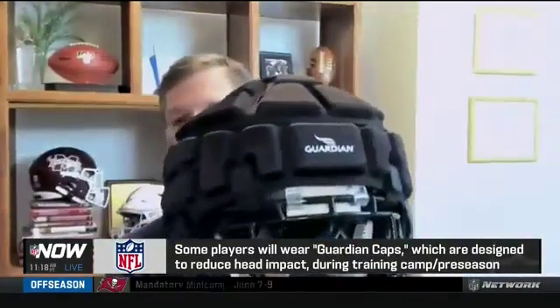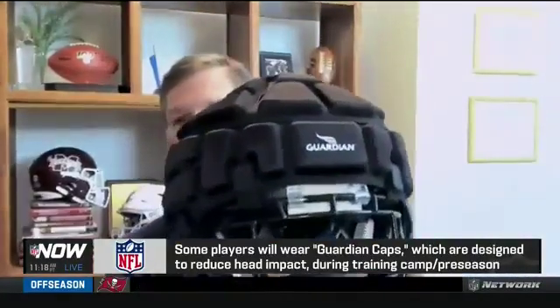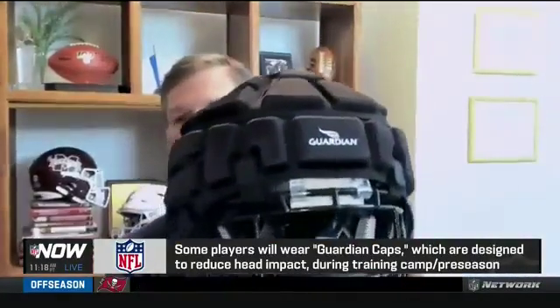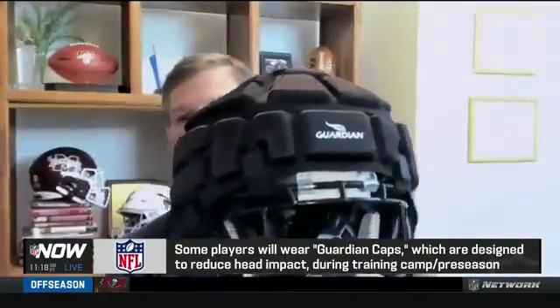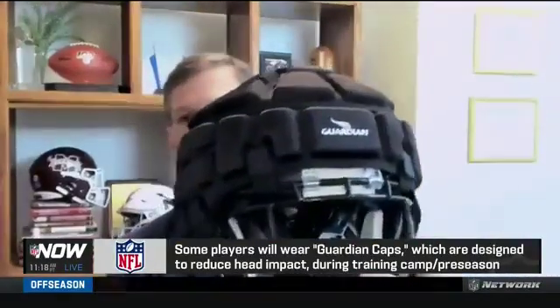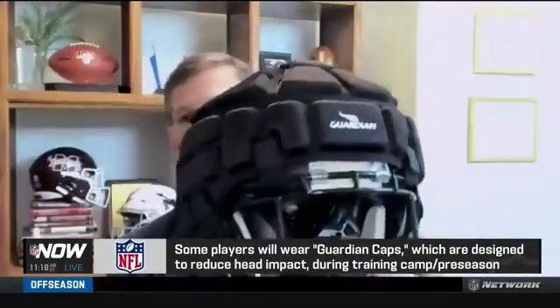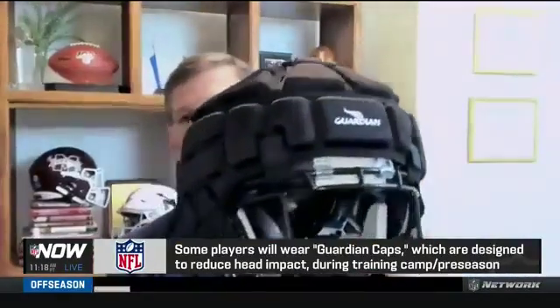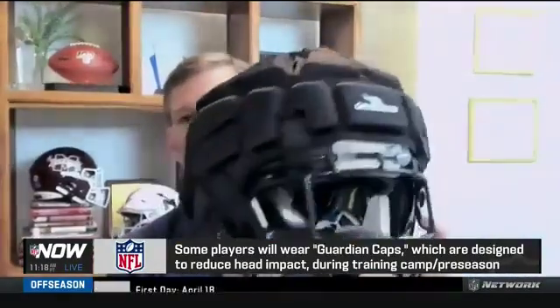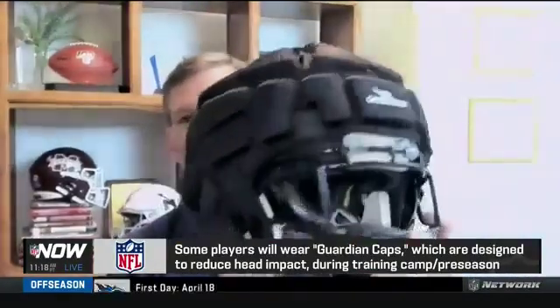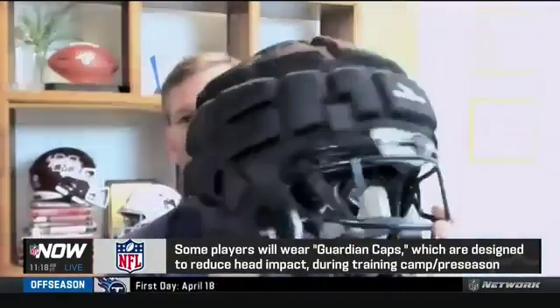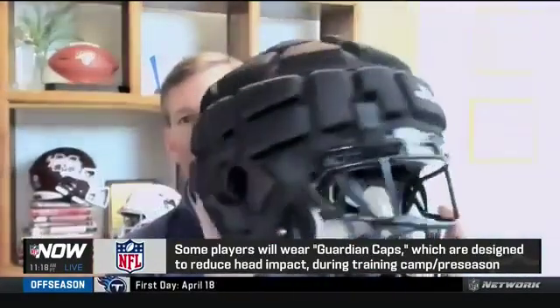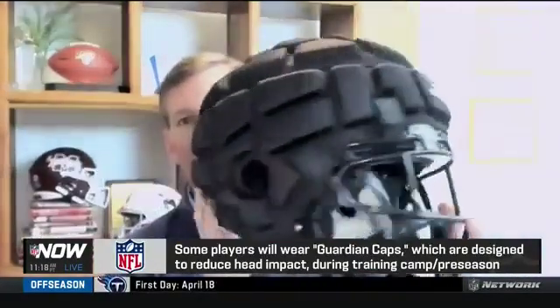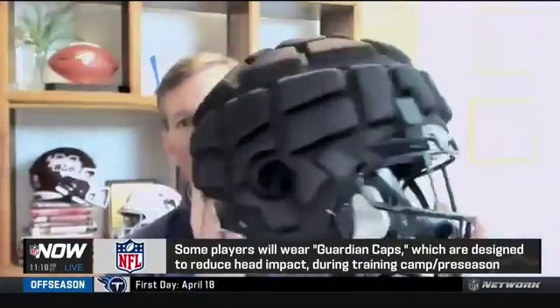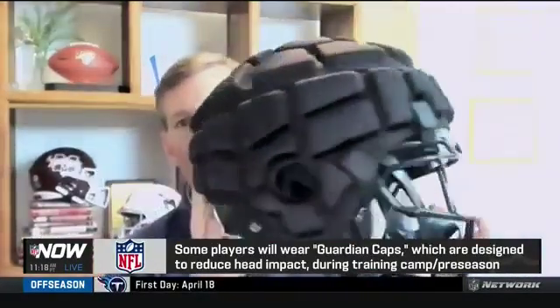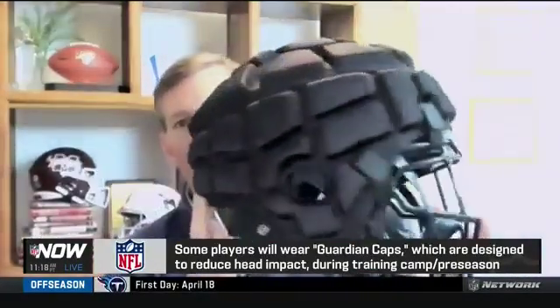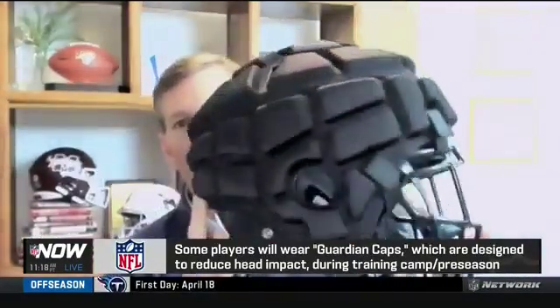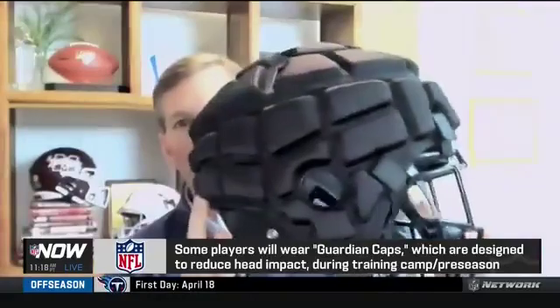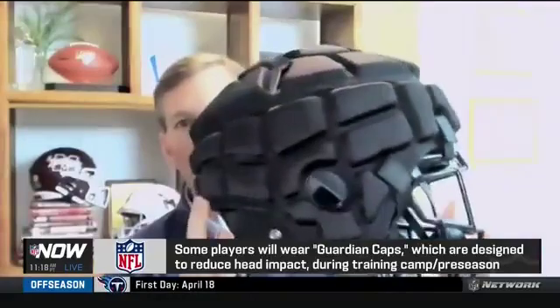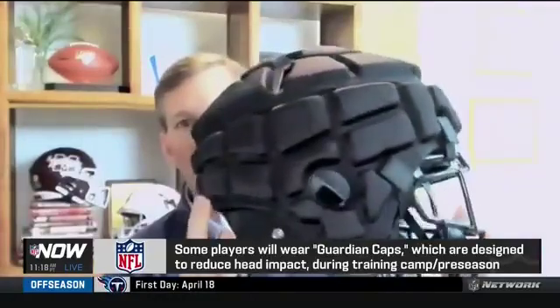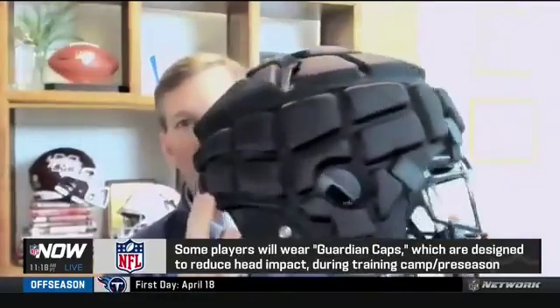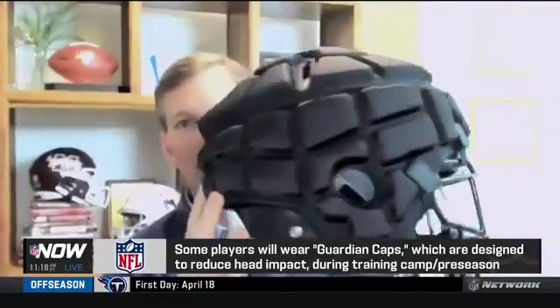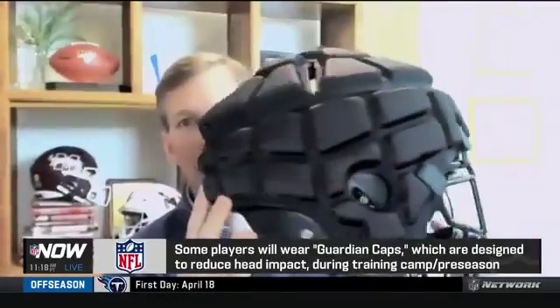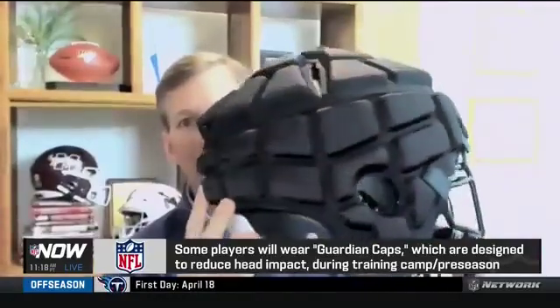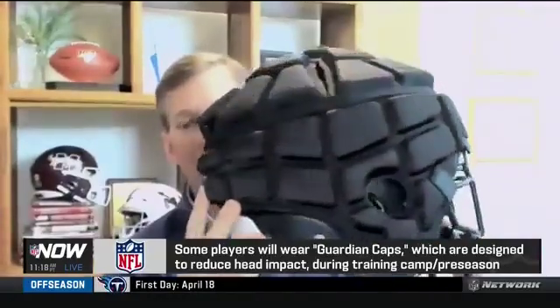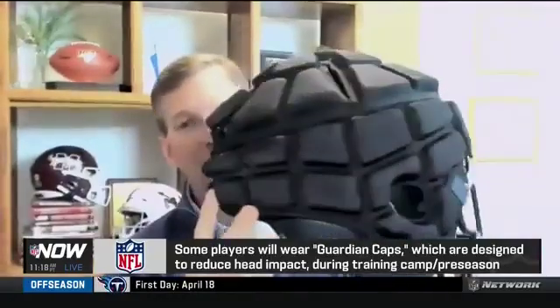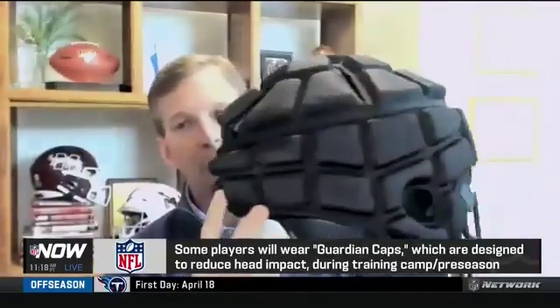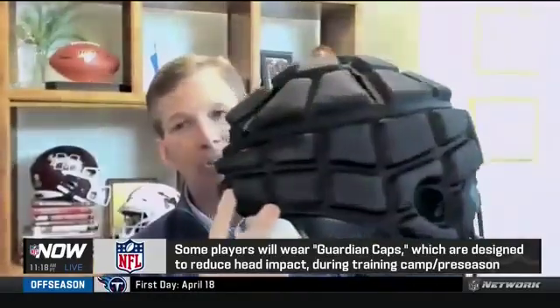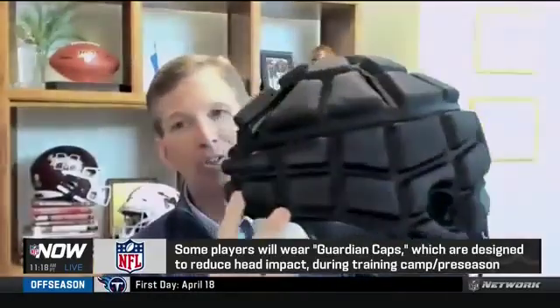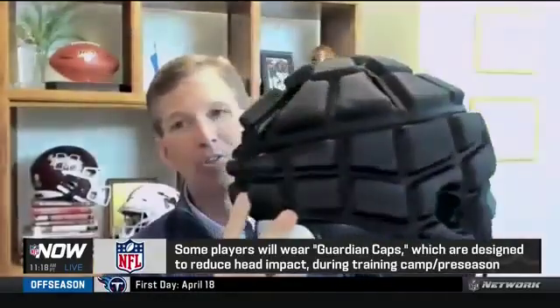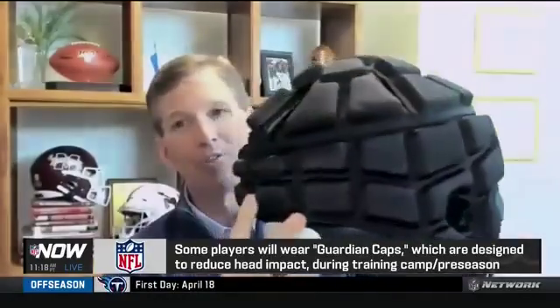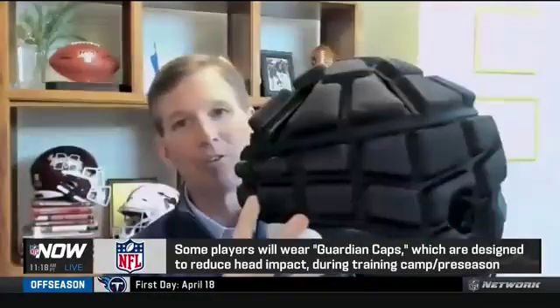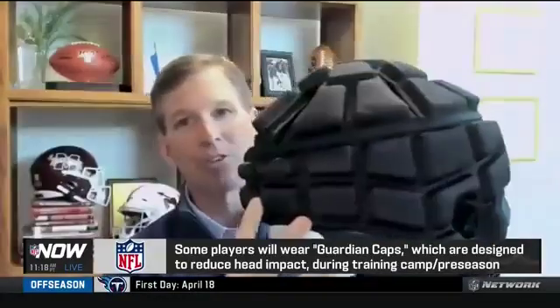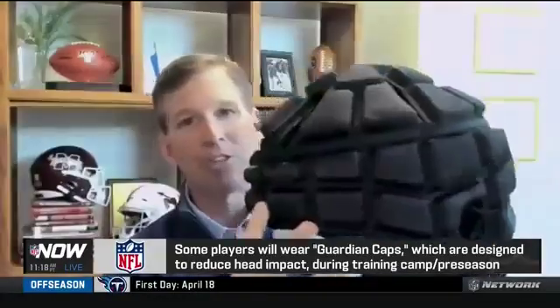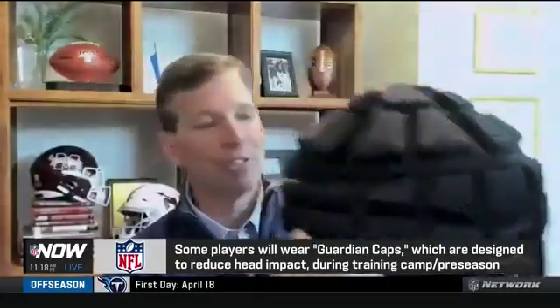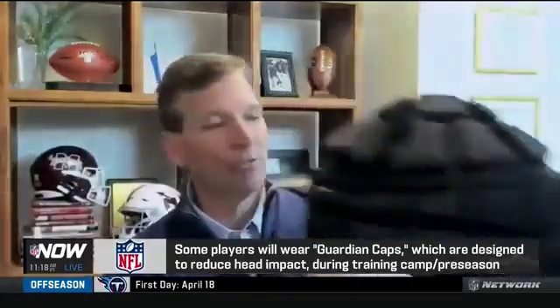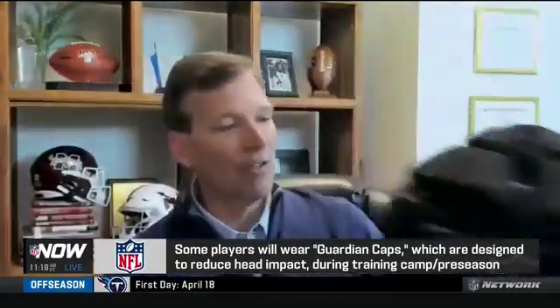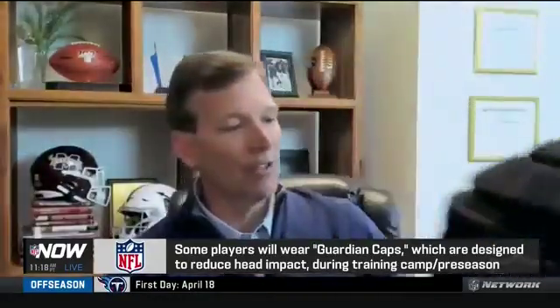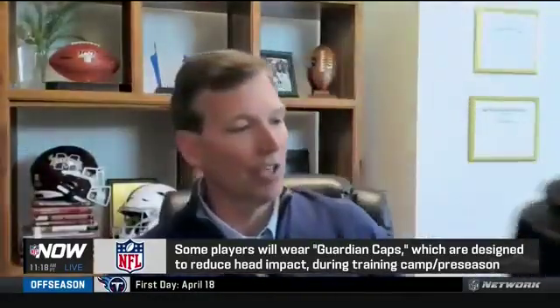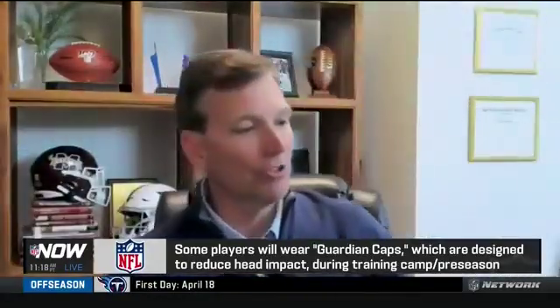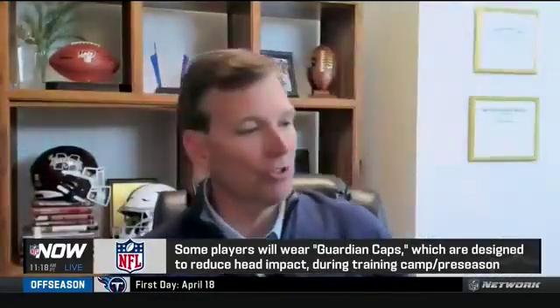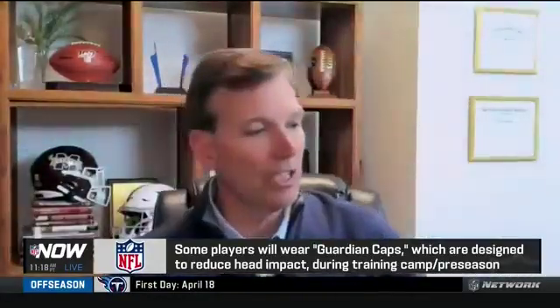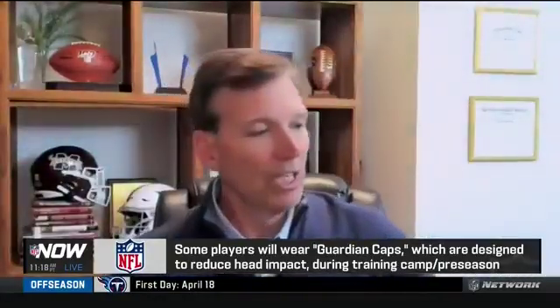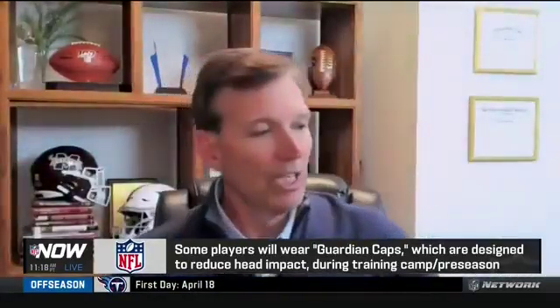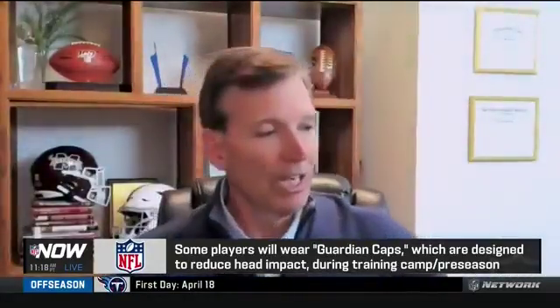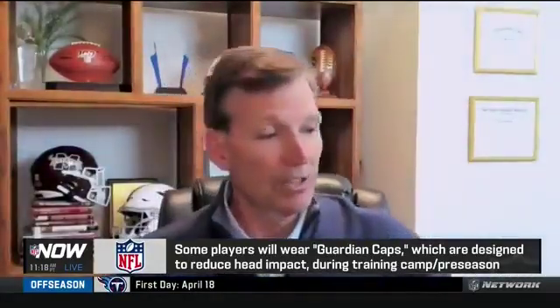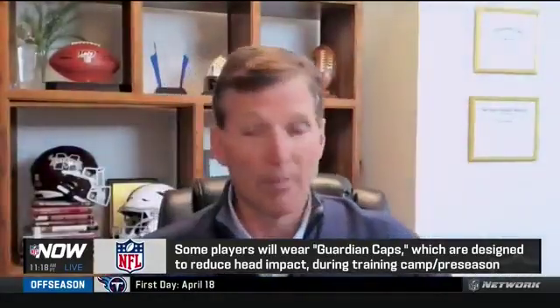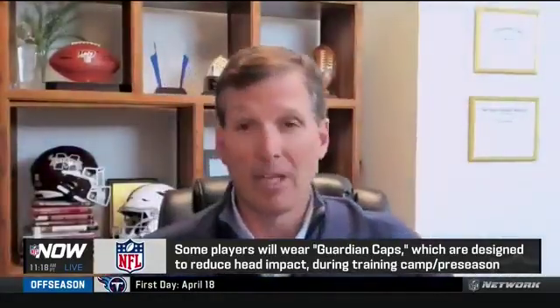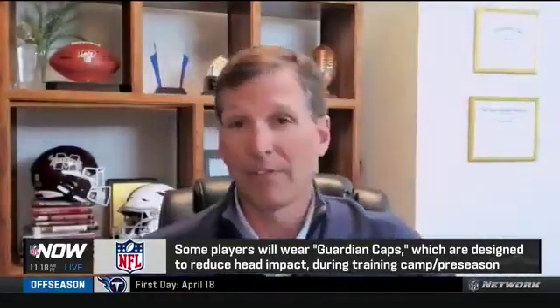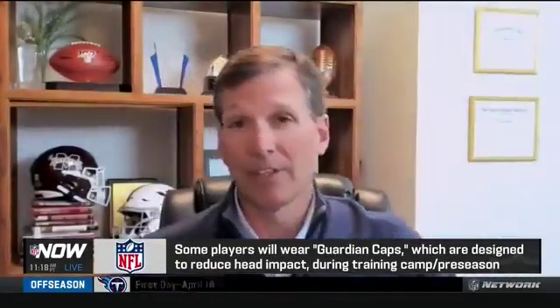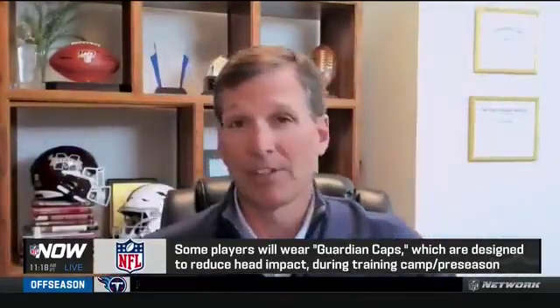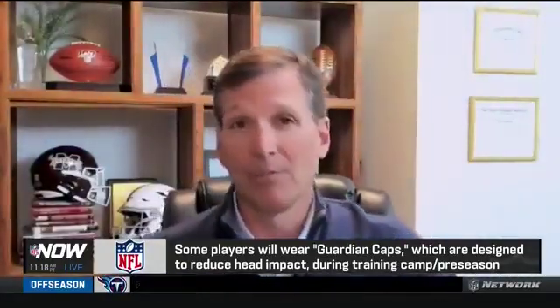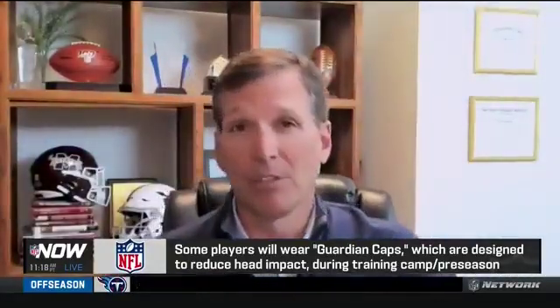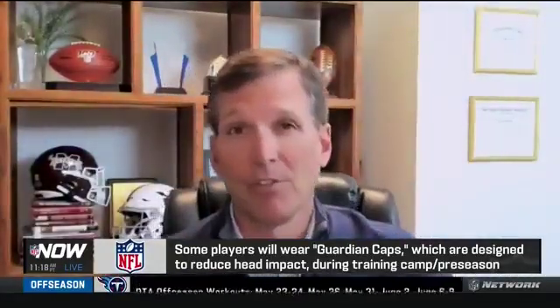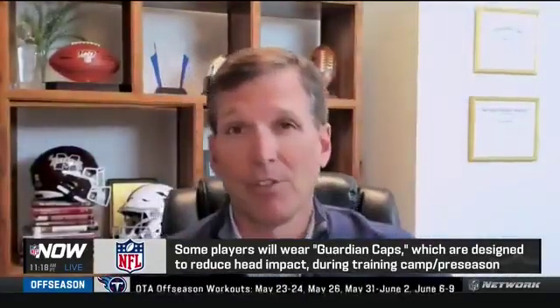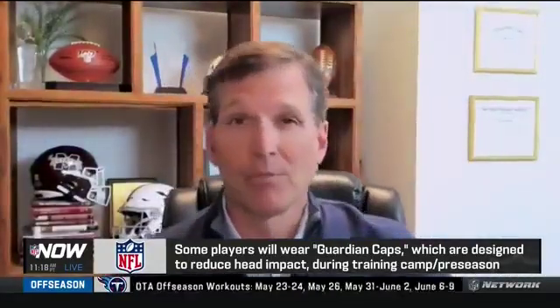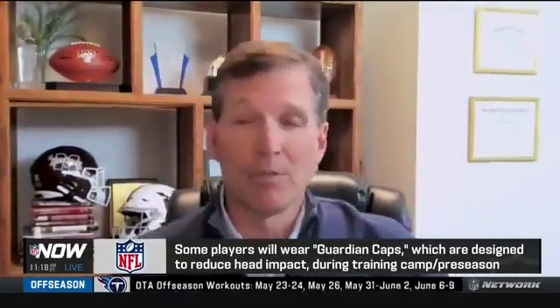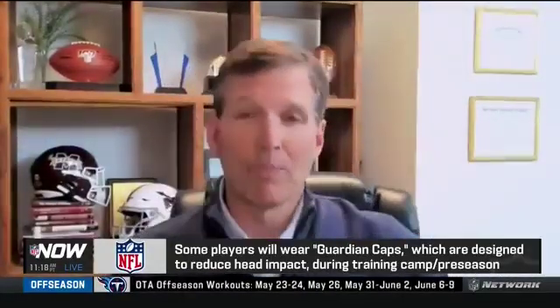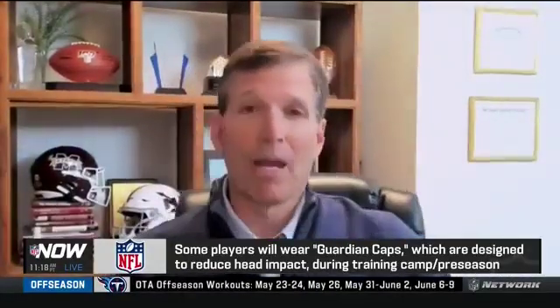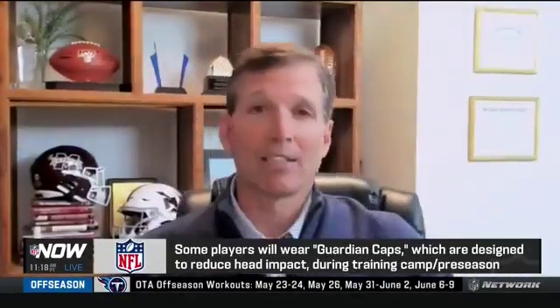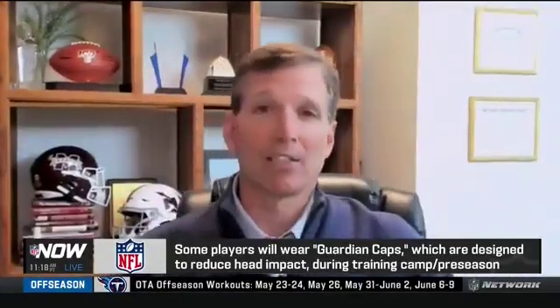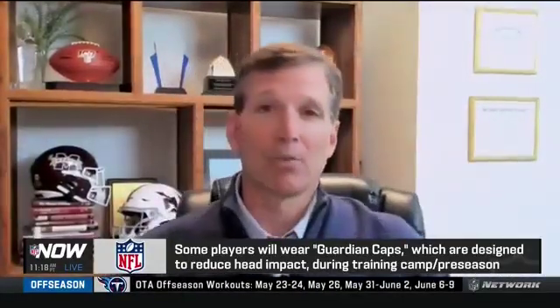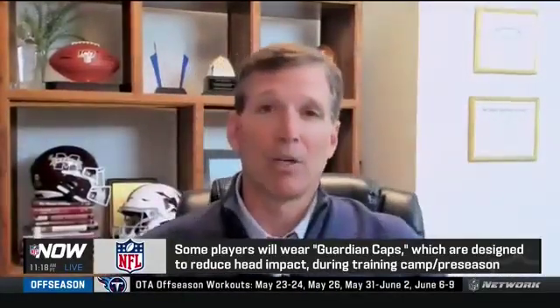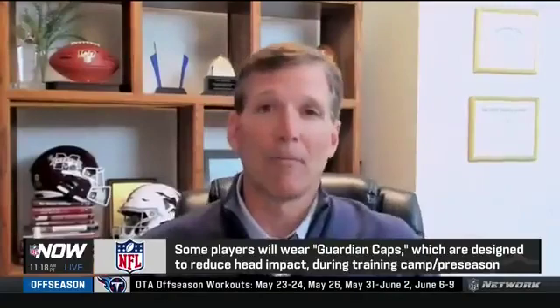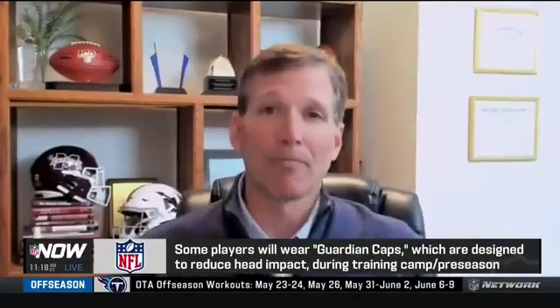You've seen these around. They're being worn by a number of colleges and universities around the country, and some NFL teams have used them in the past as well.